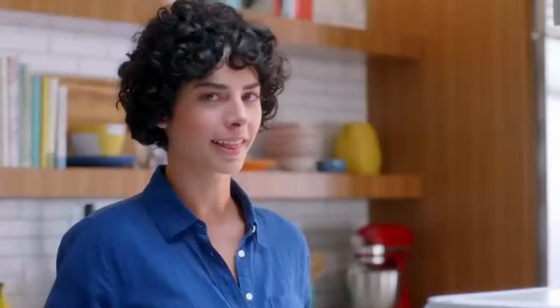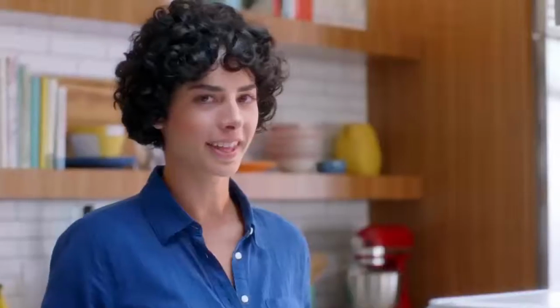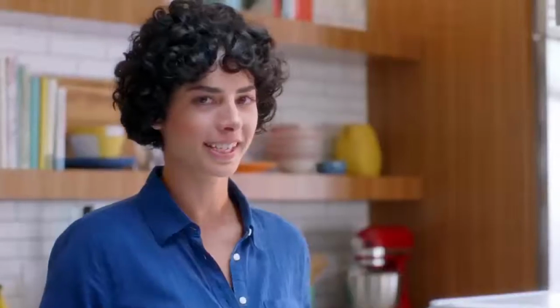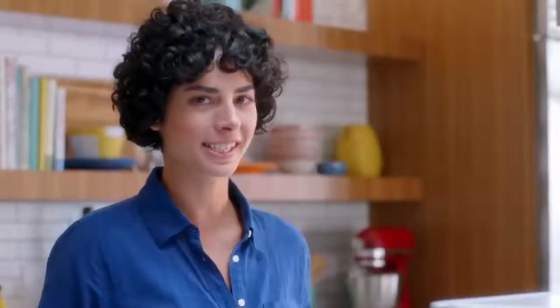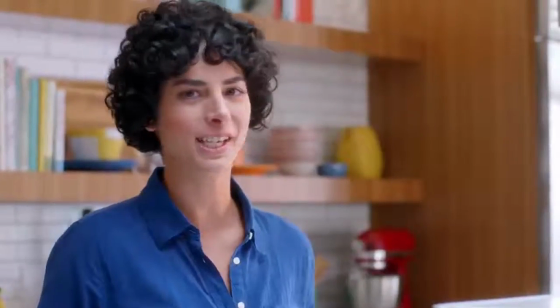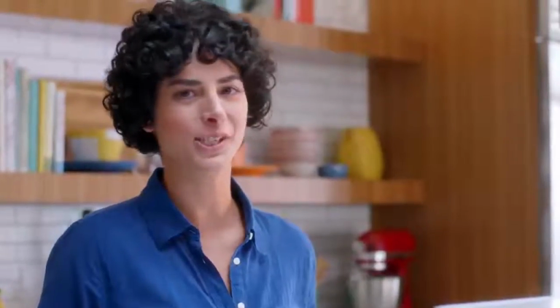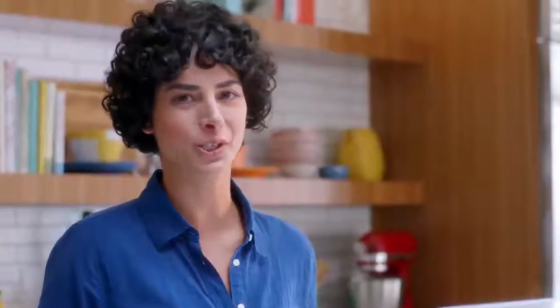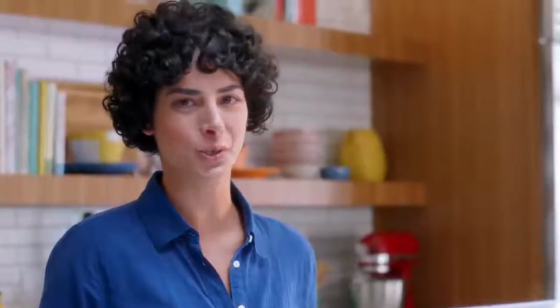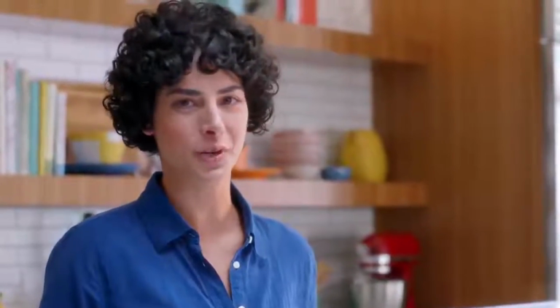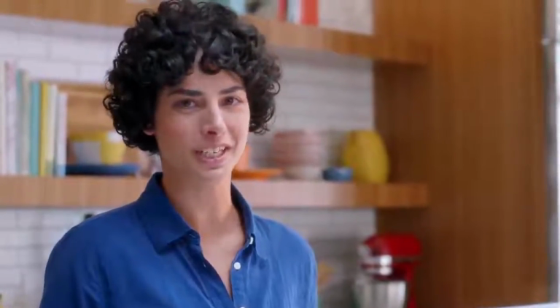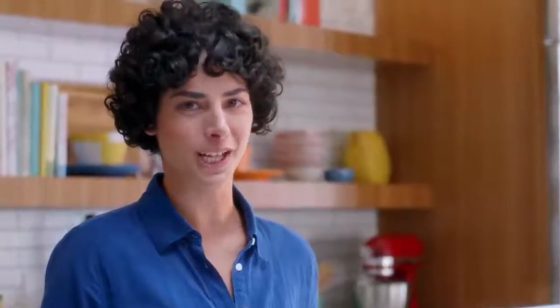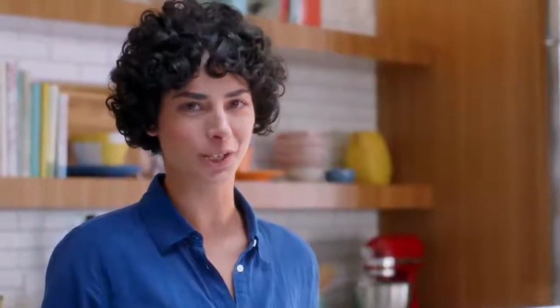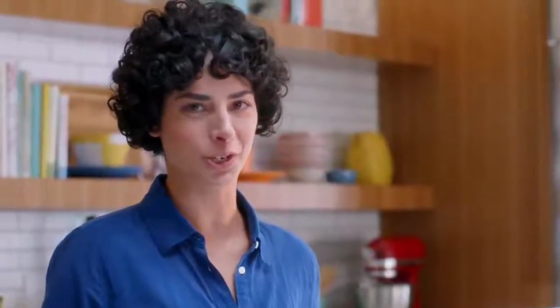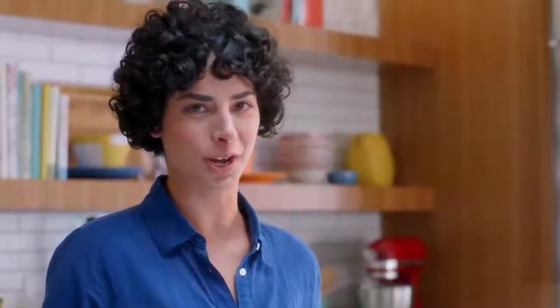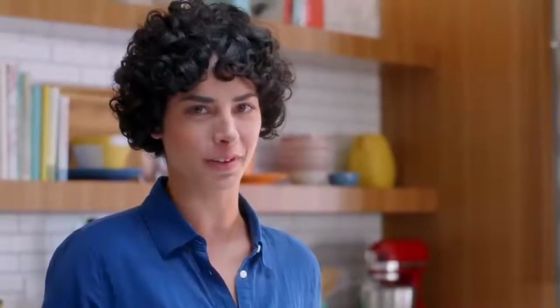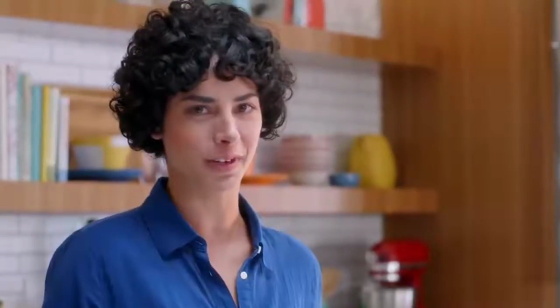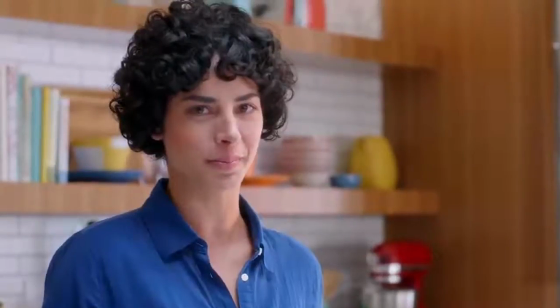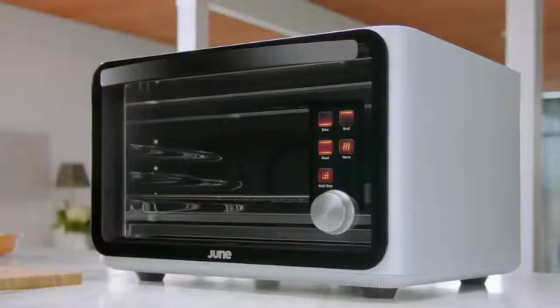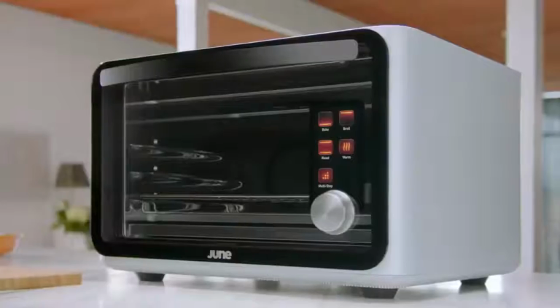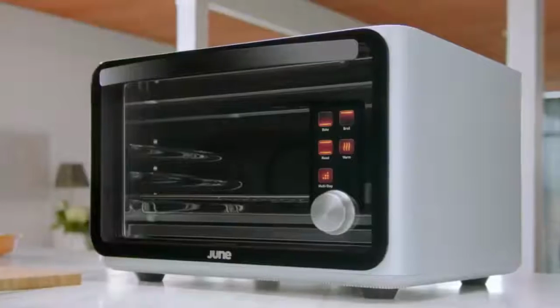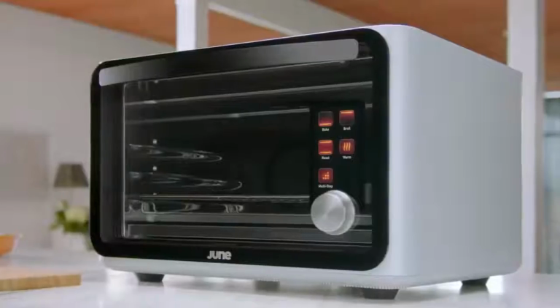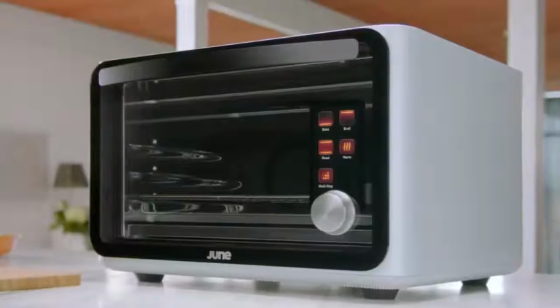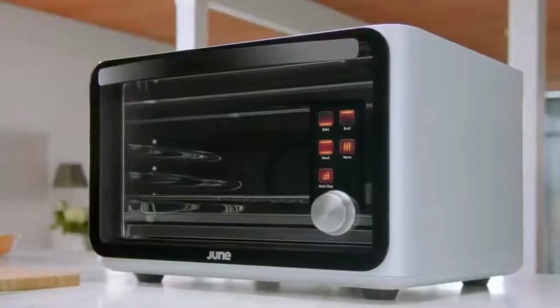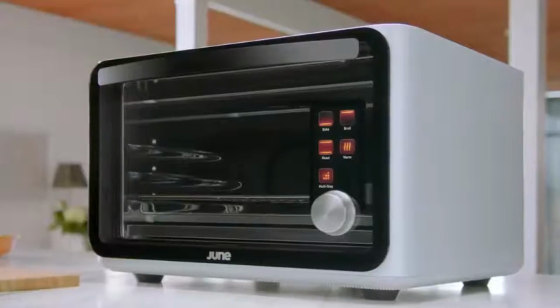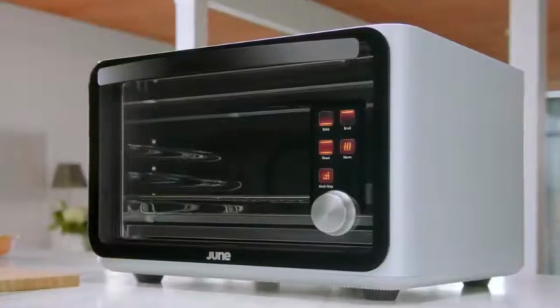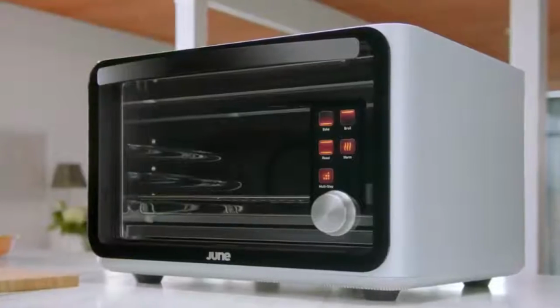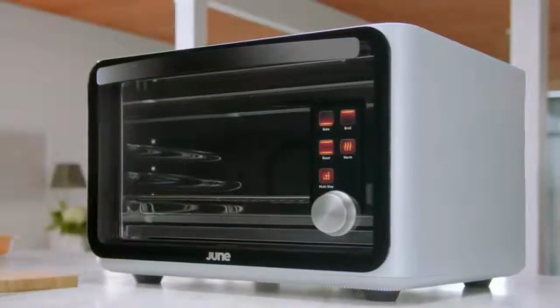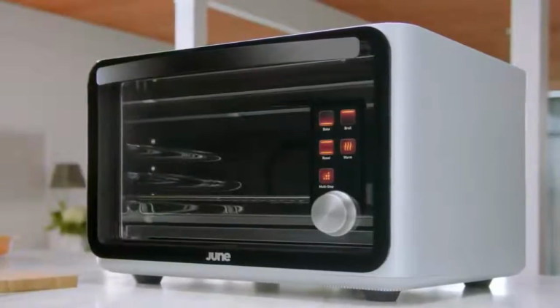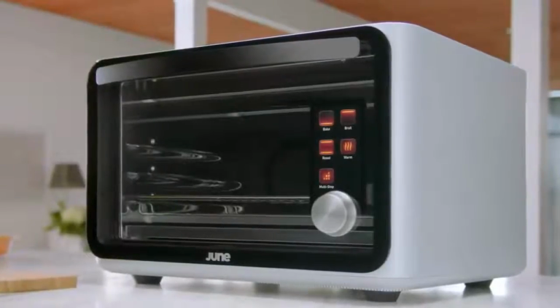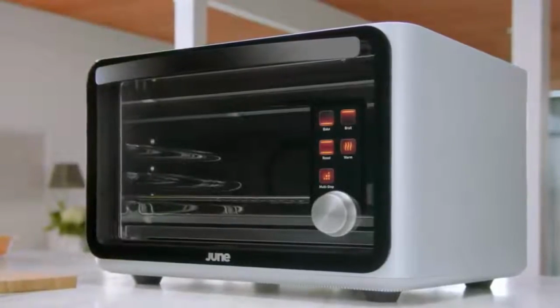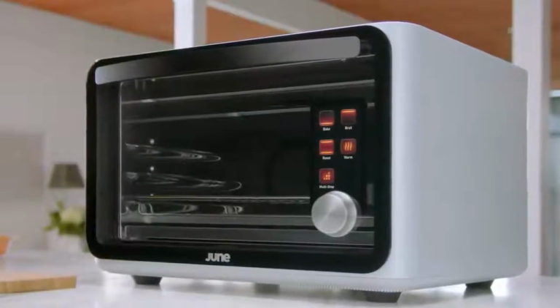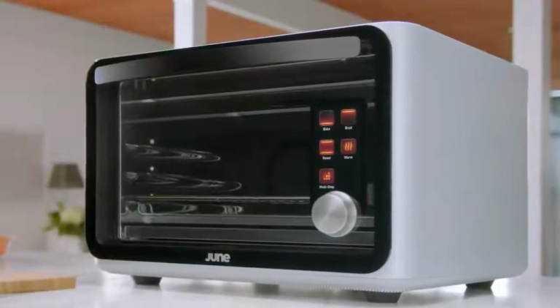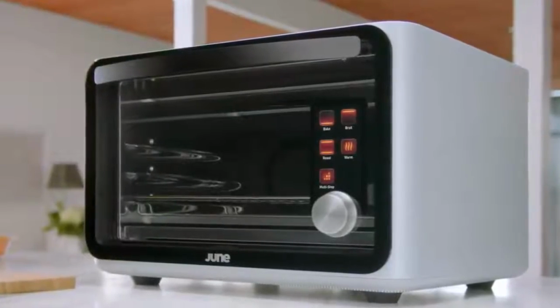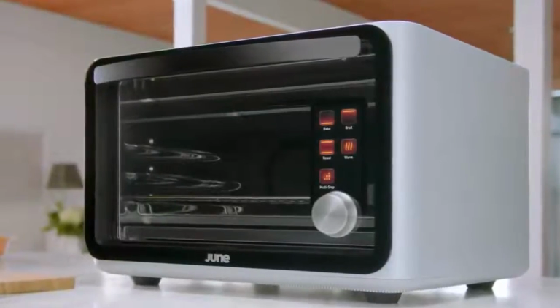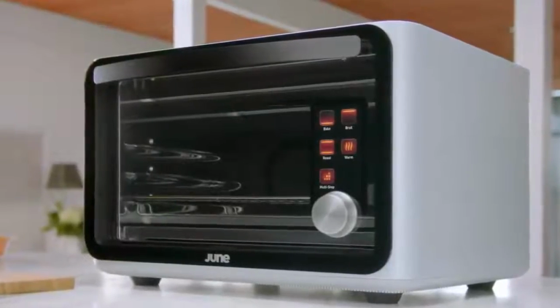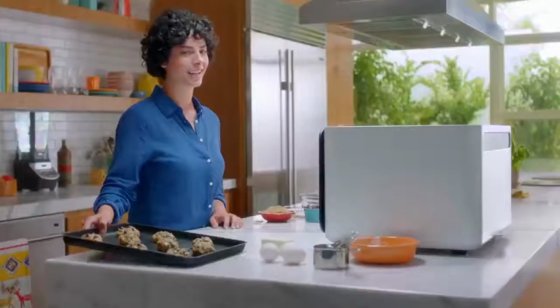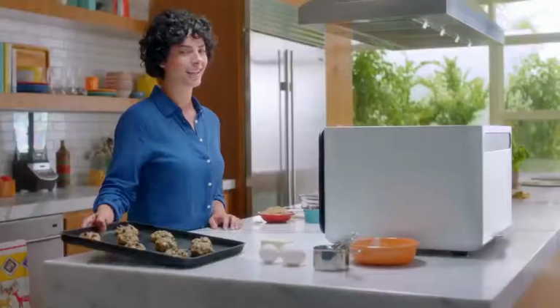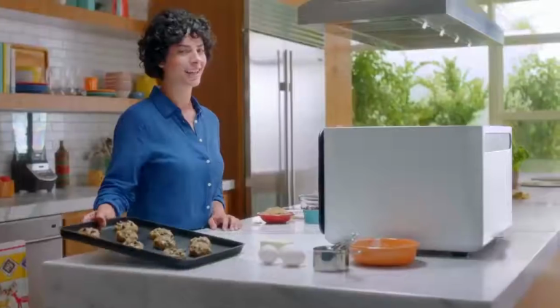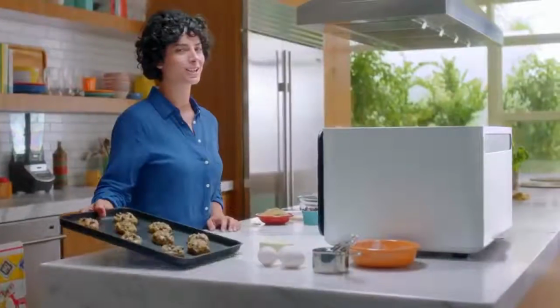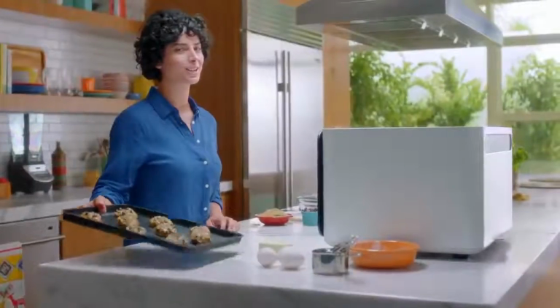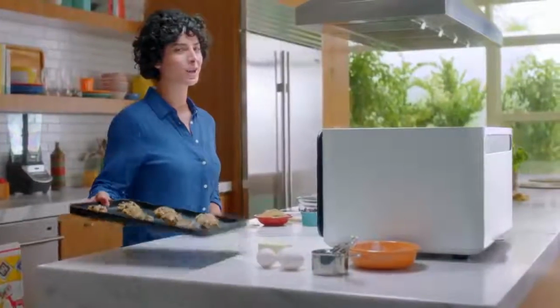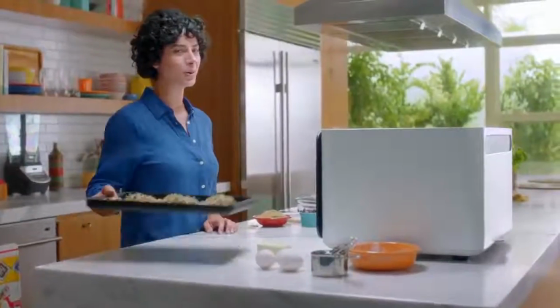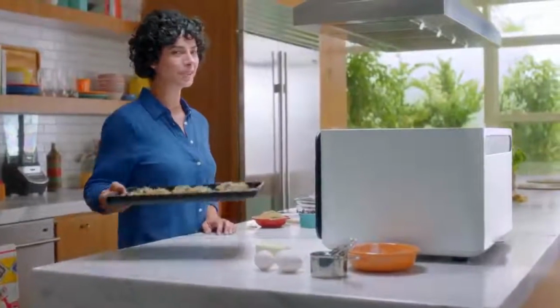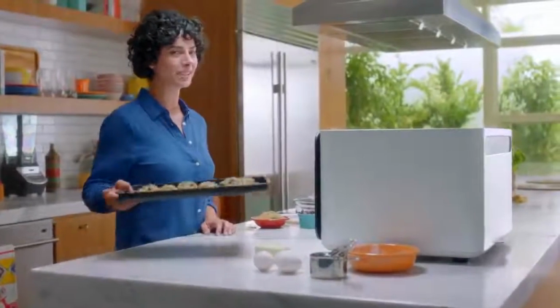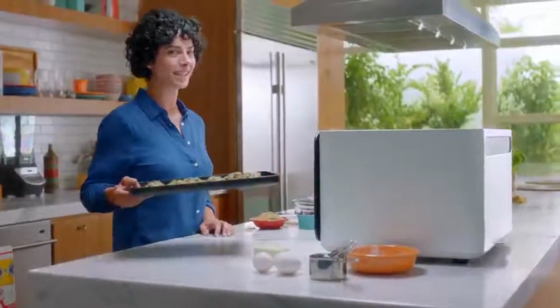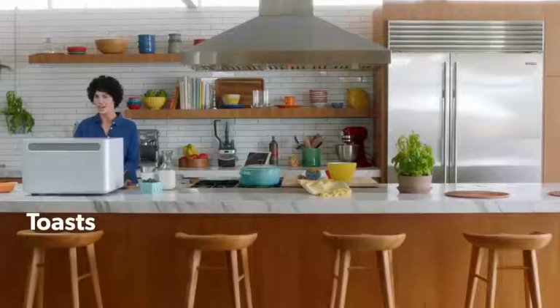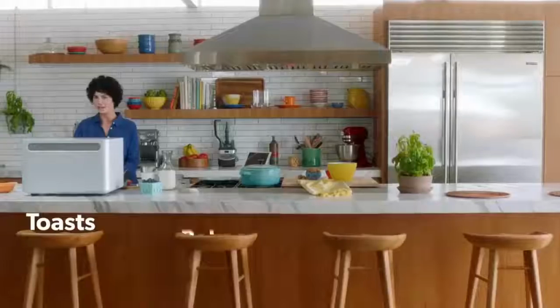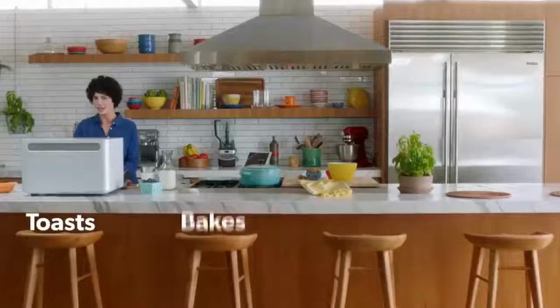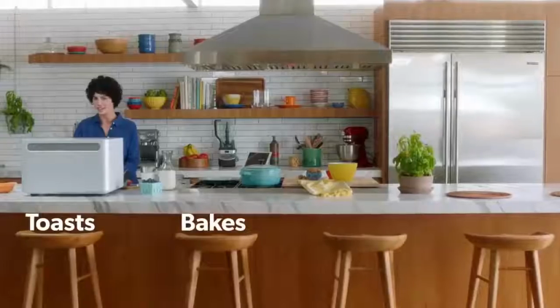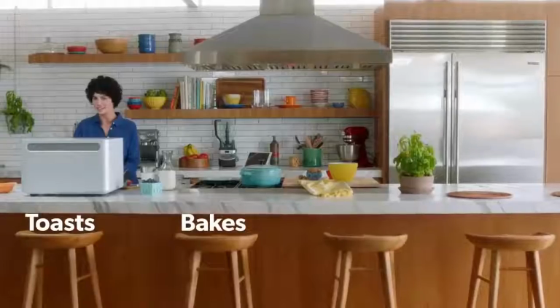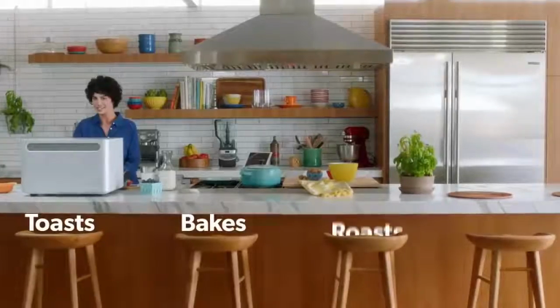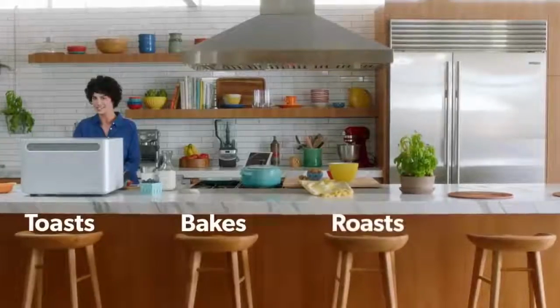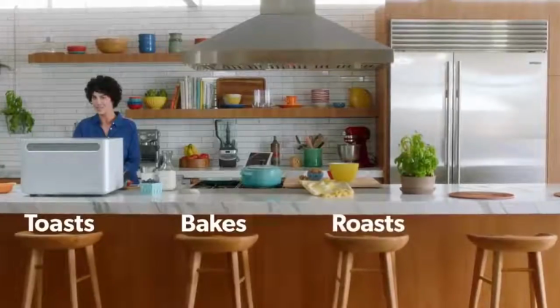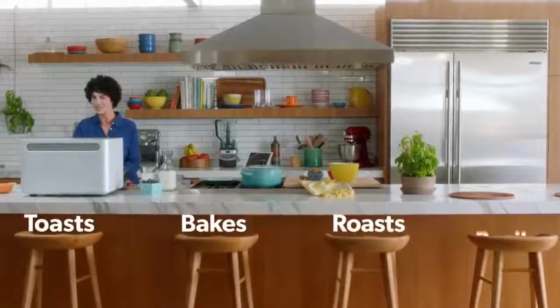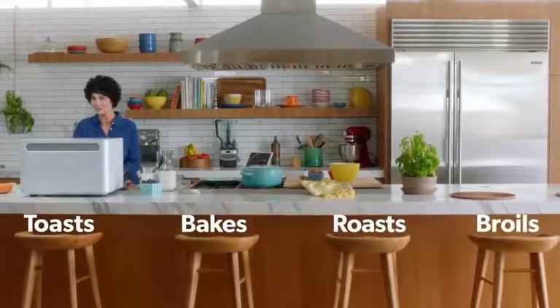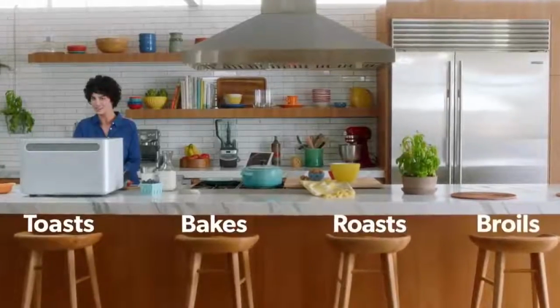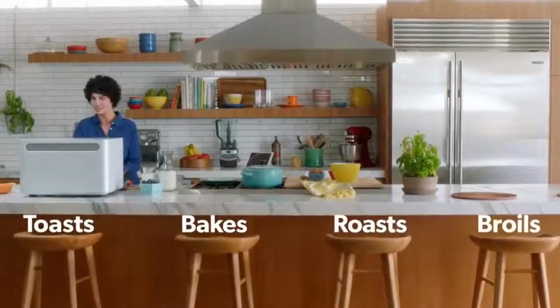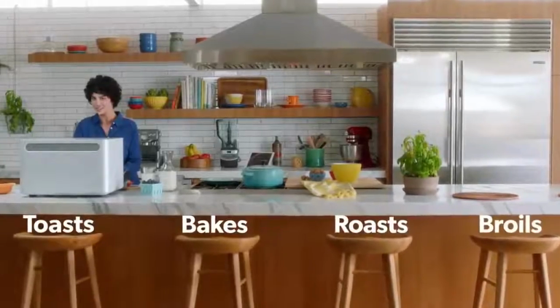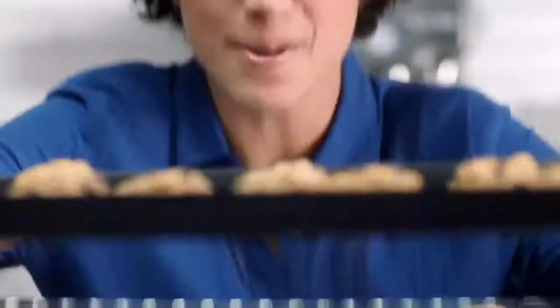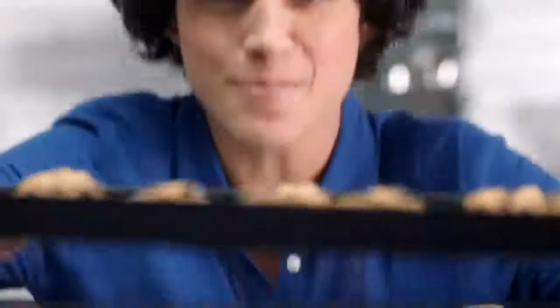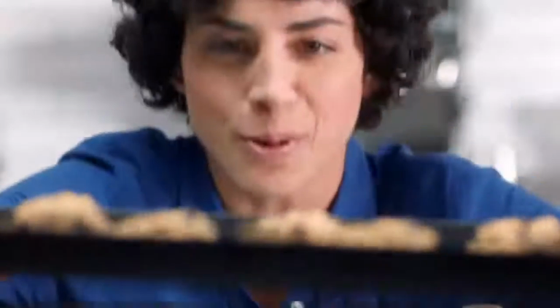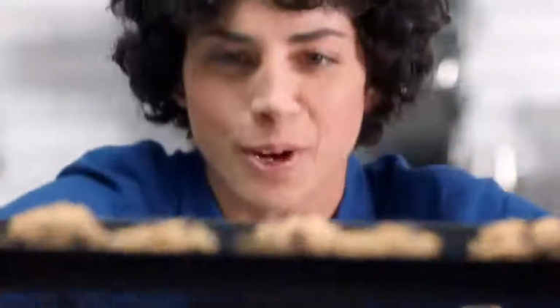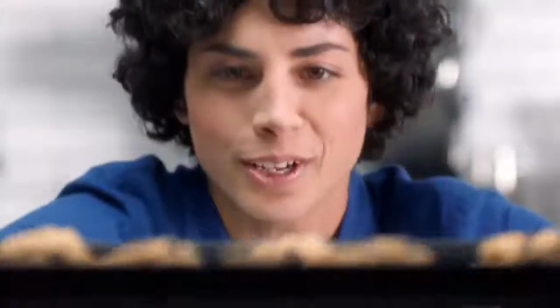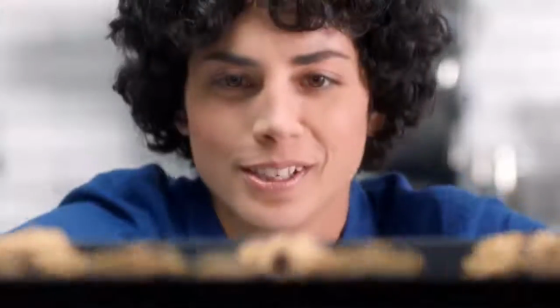This is the June Intelligent Oven. It's a computer that cooks and toasts and bakes and roasts and broils.